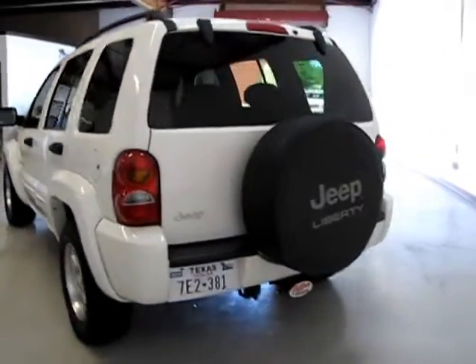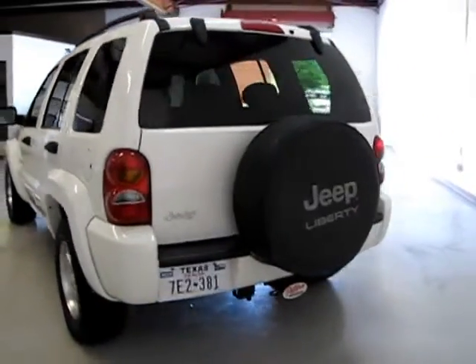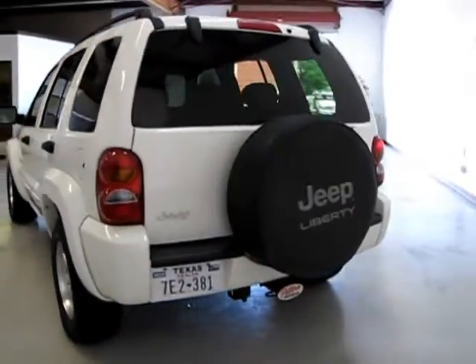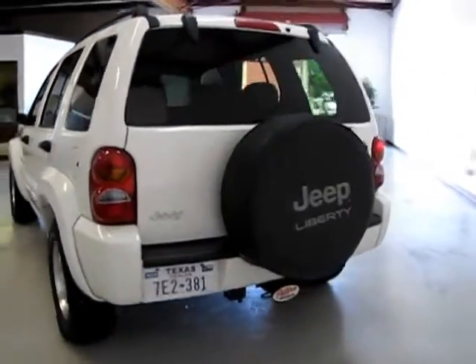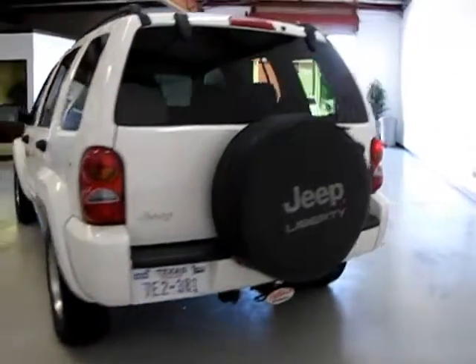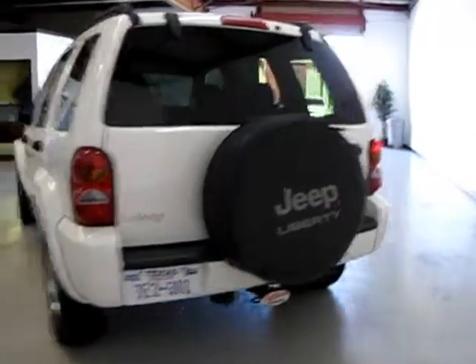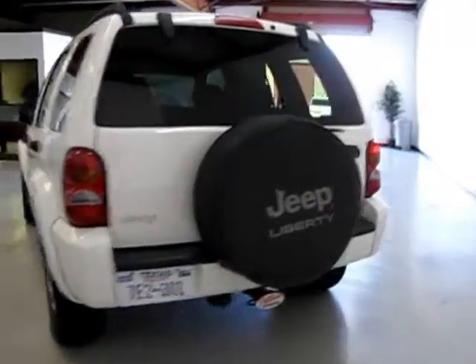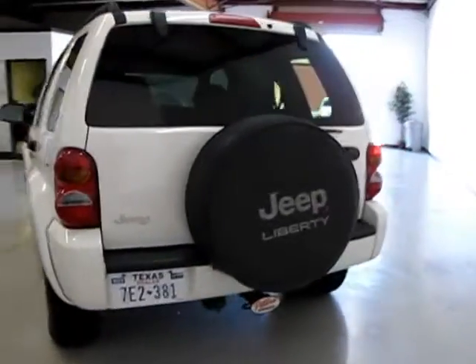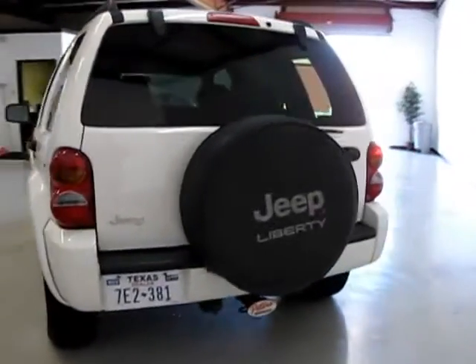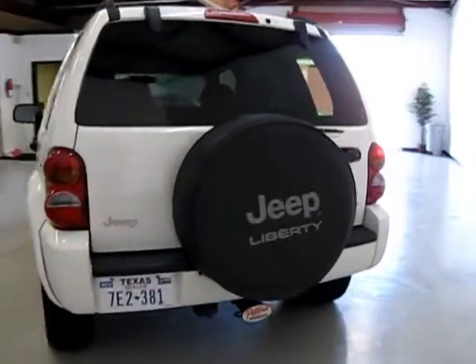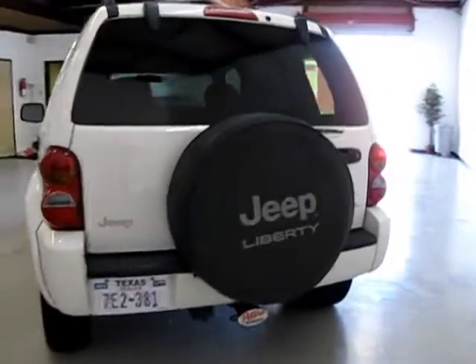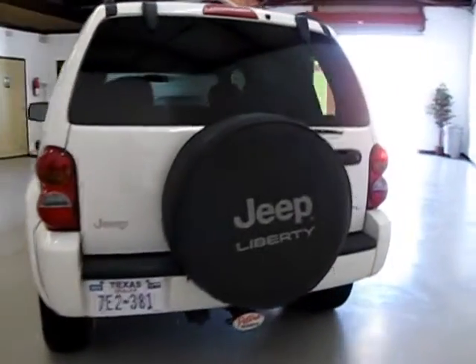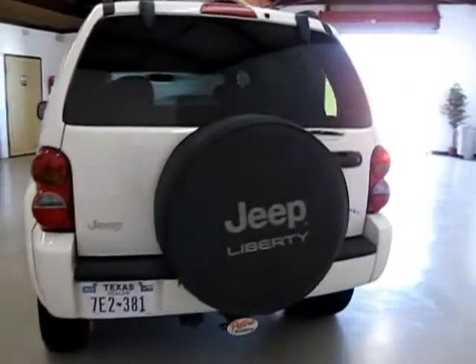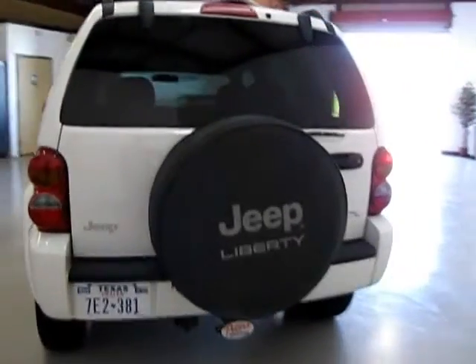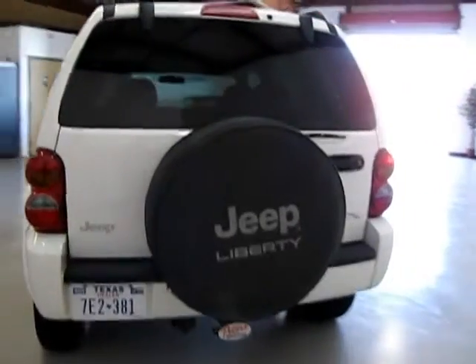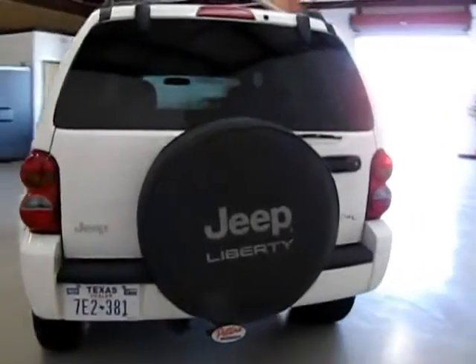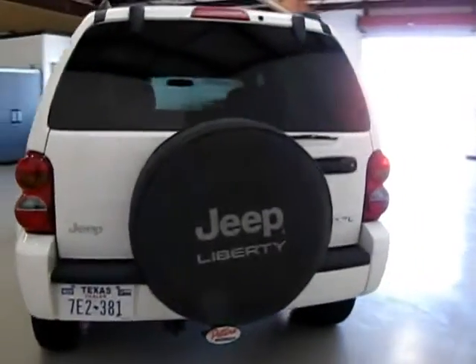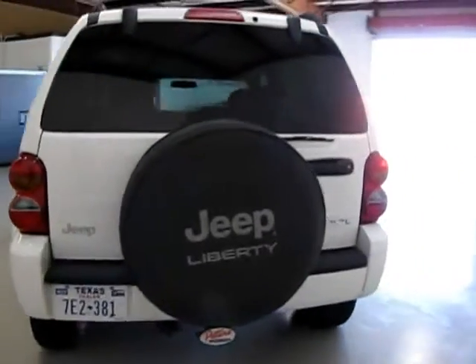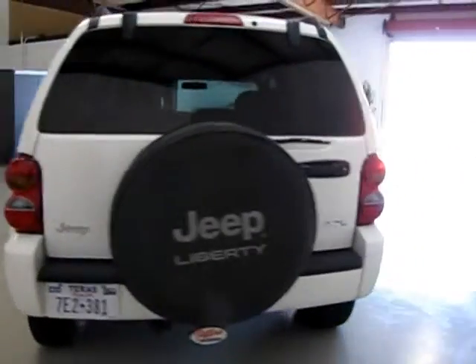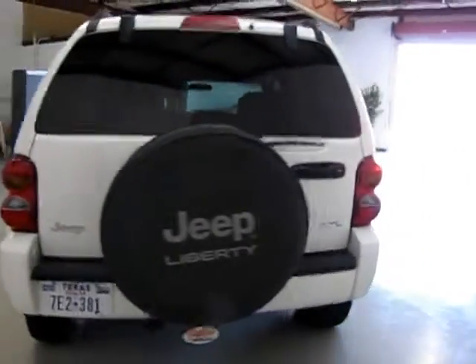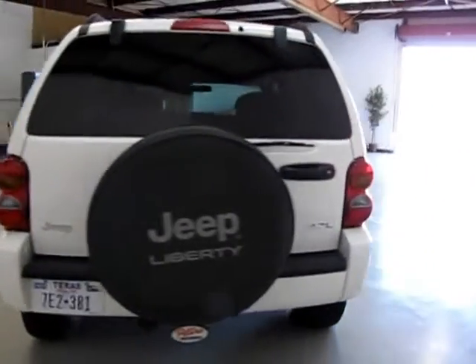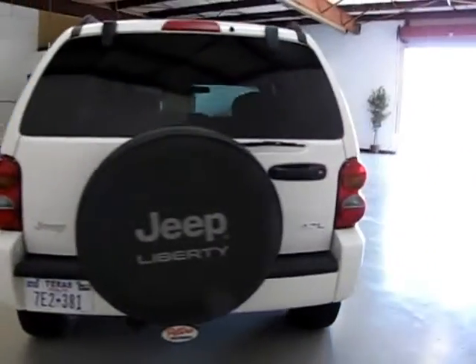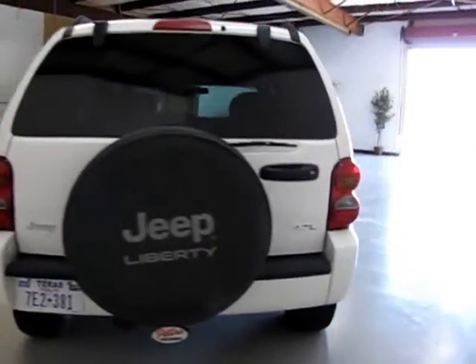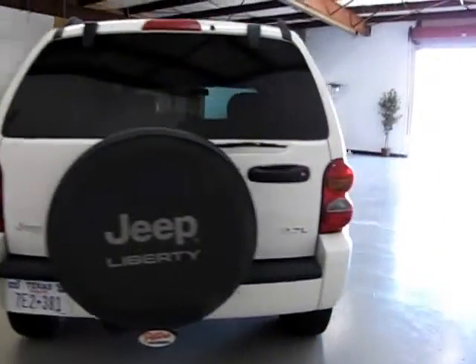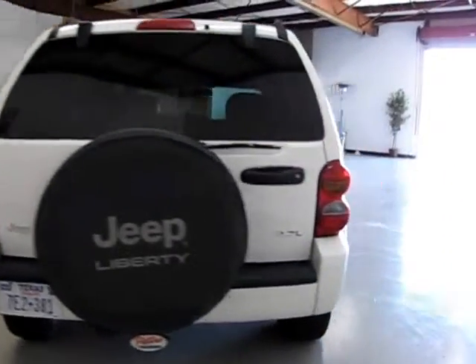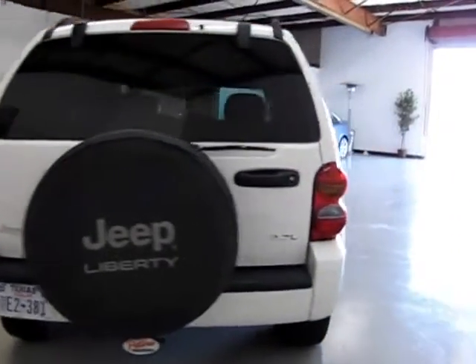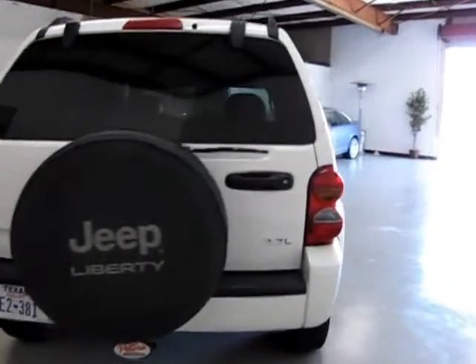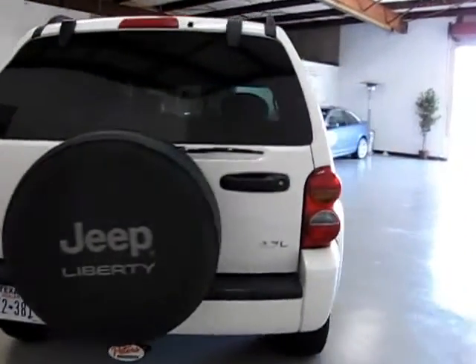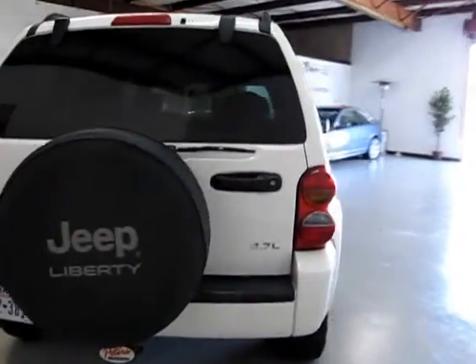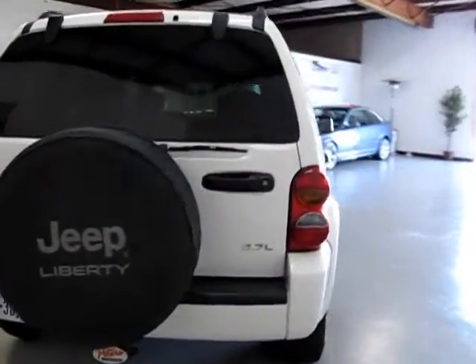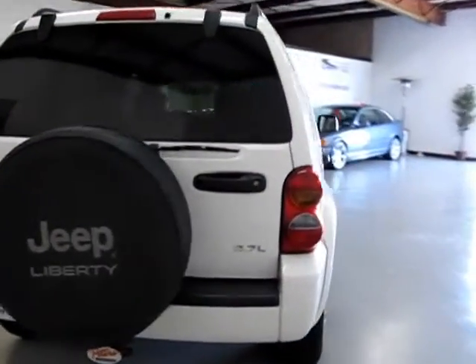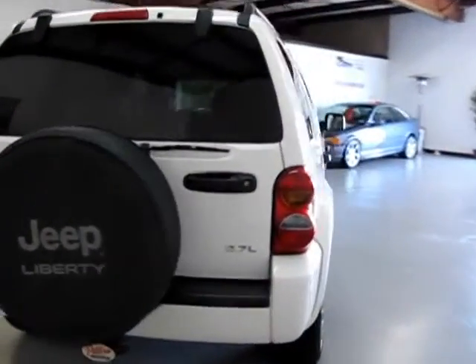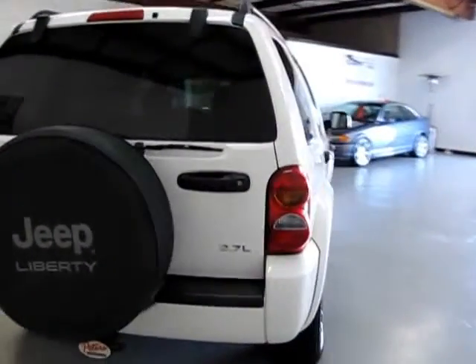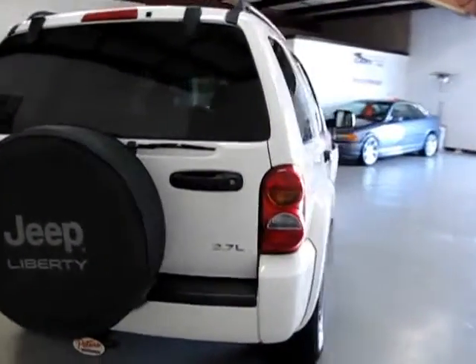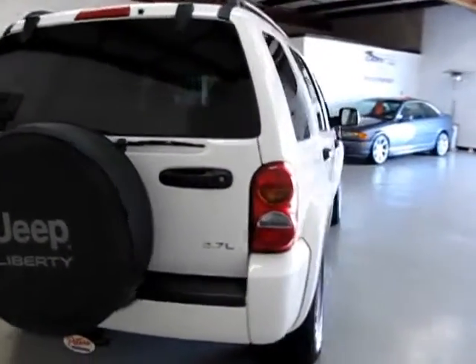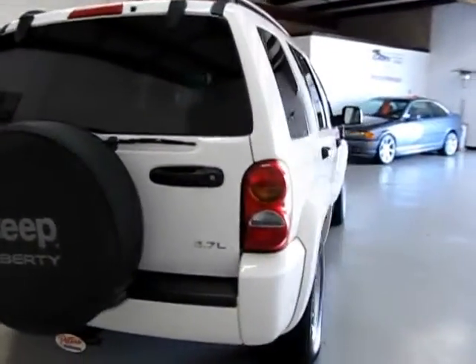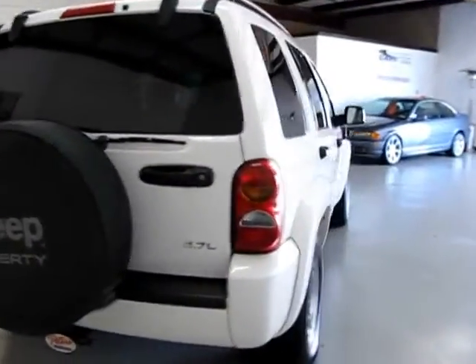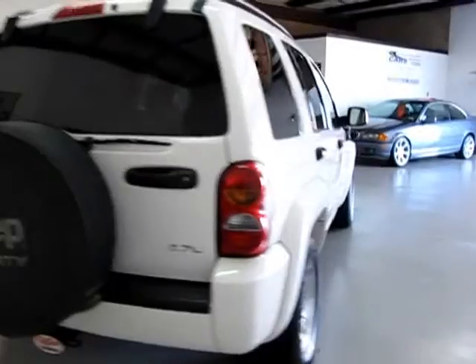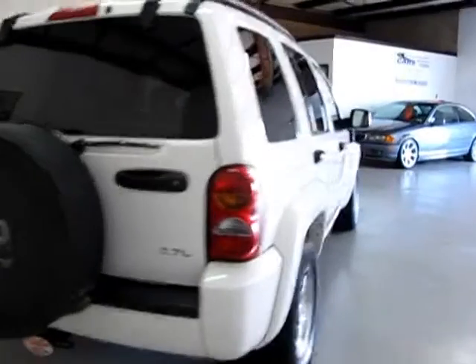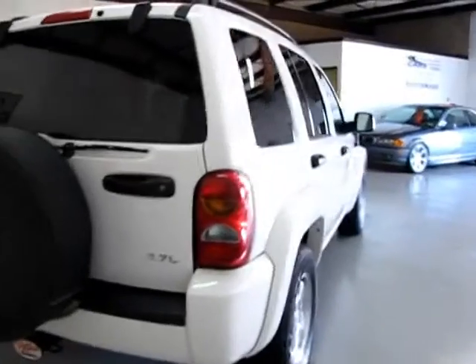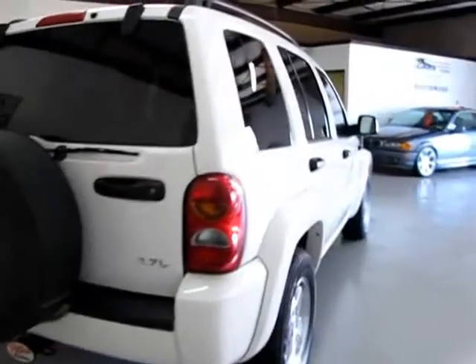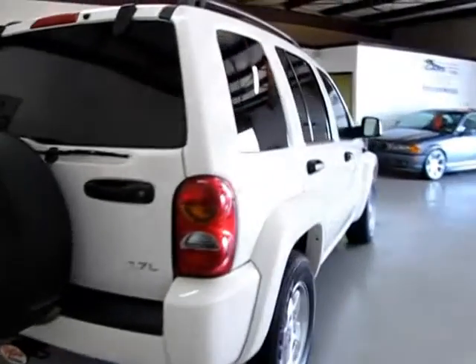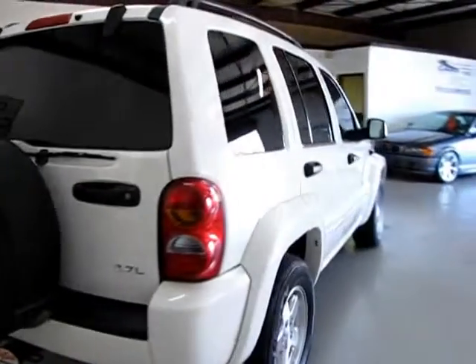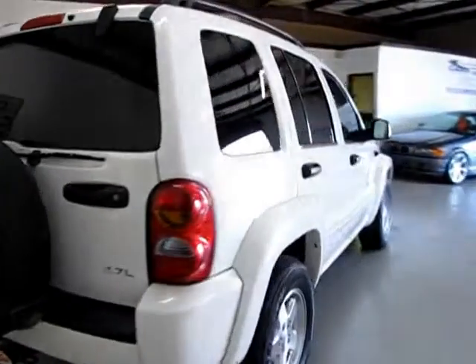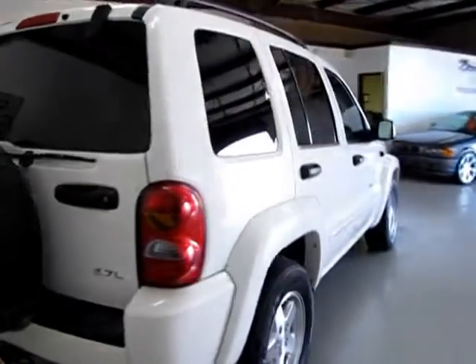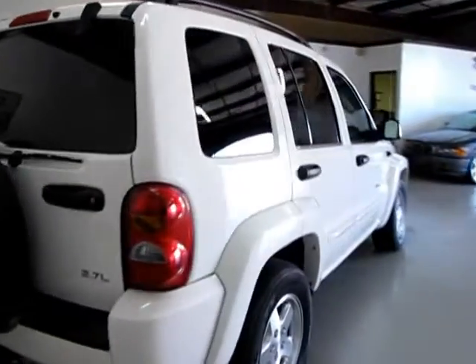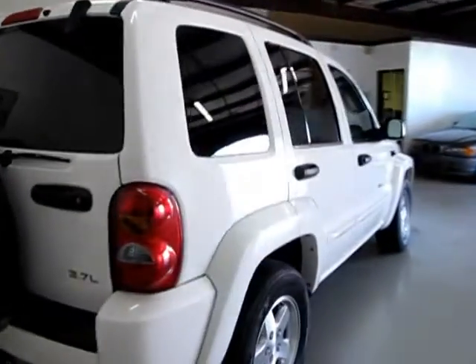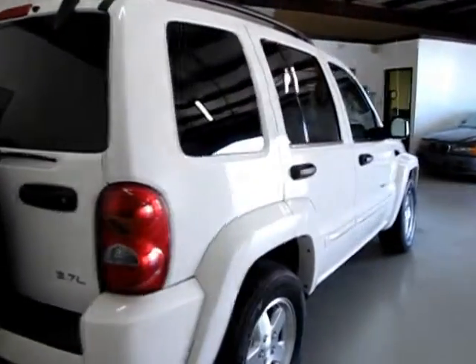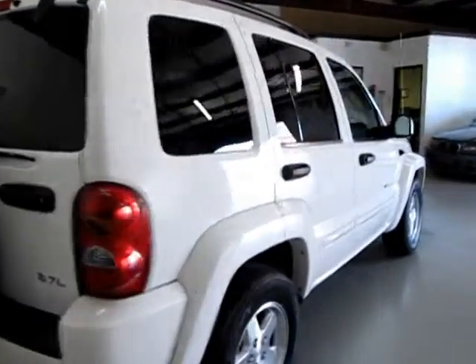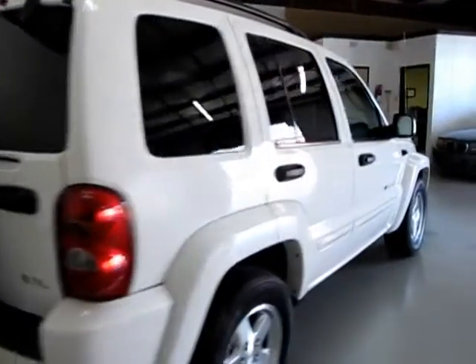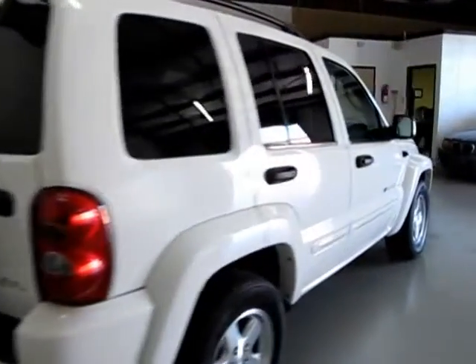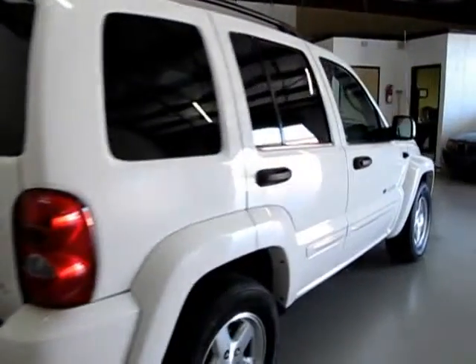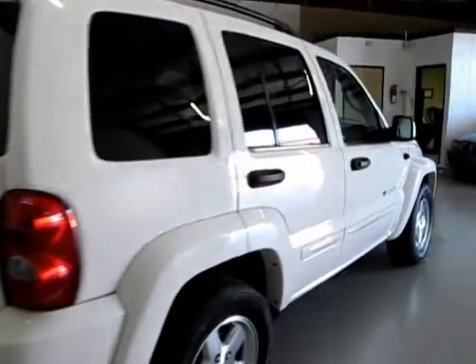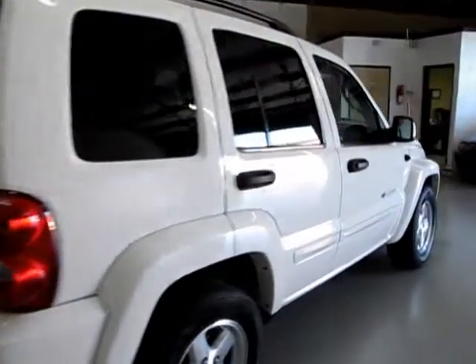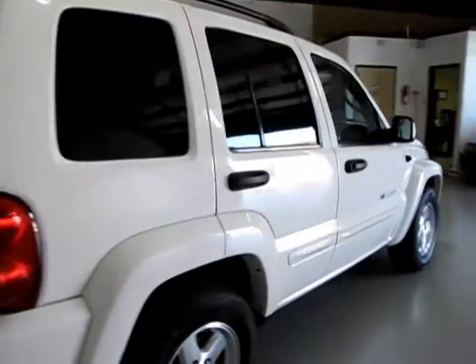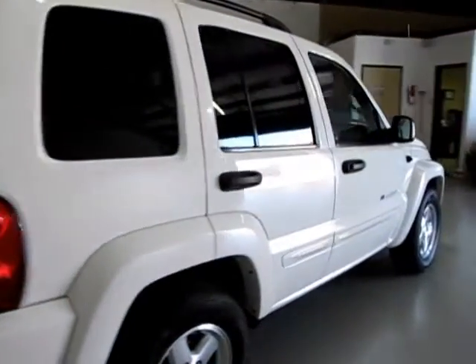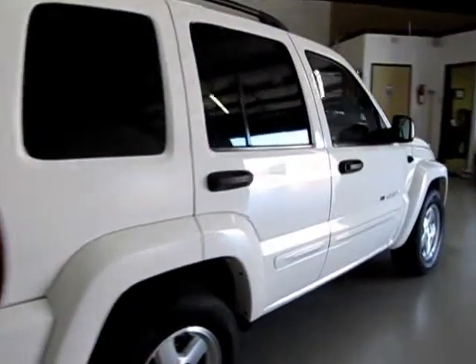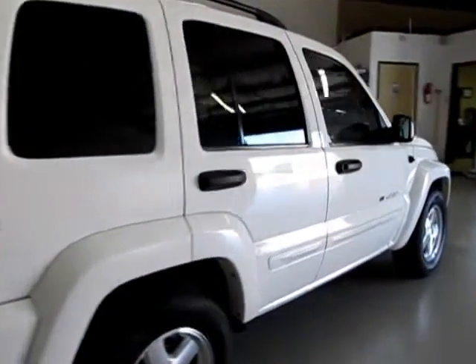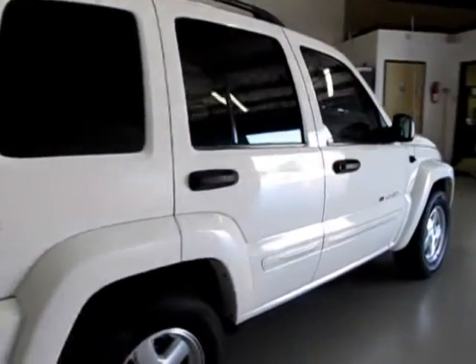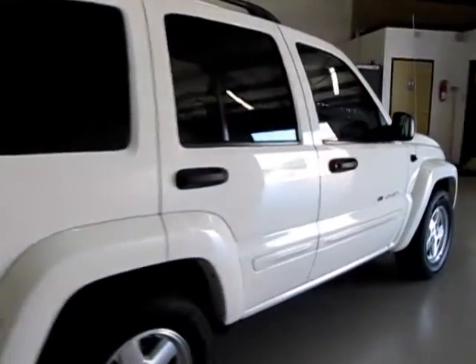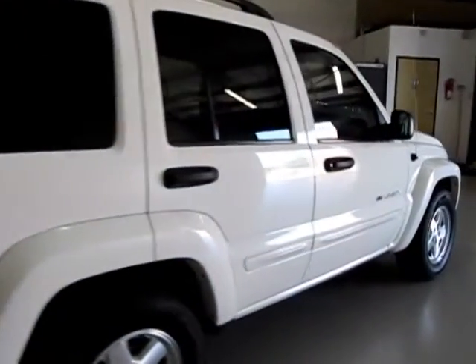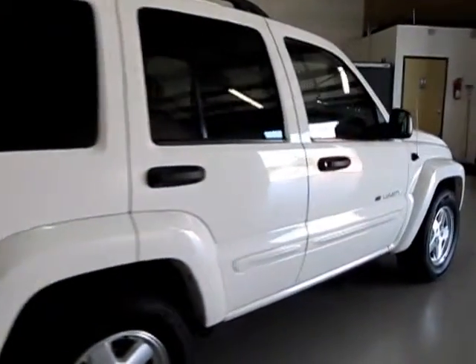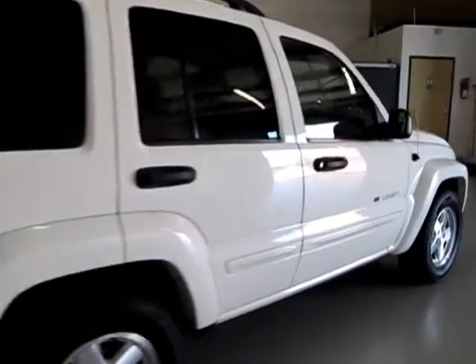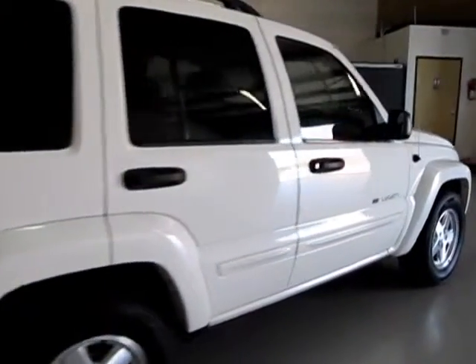It's a pearl white, nice car. It's got a tow package. It's got a 3.7 liter 6-cylinder engine in it.